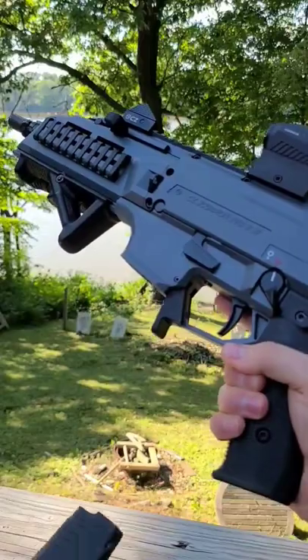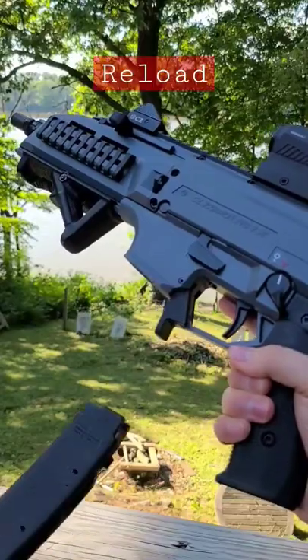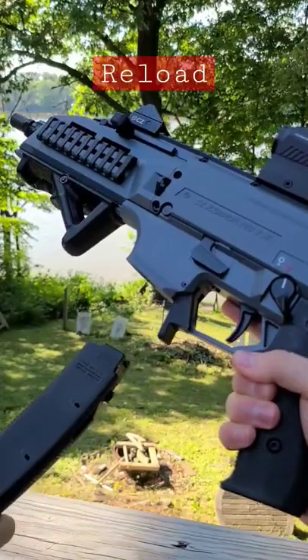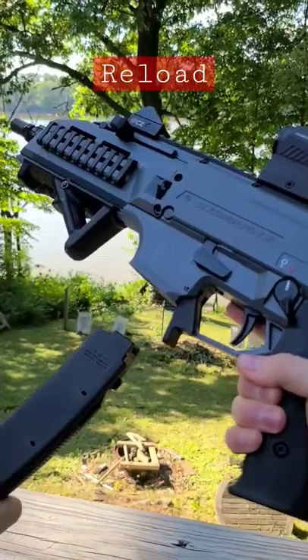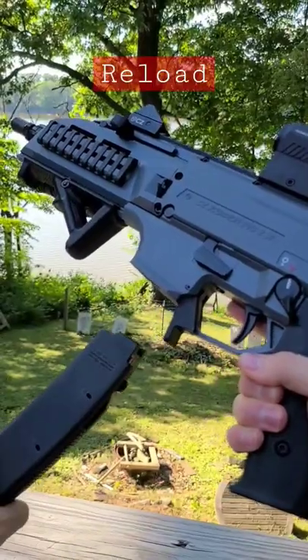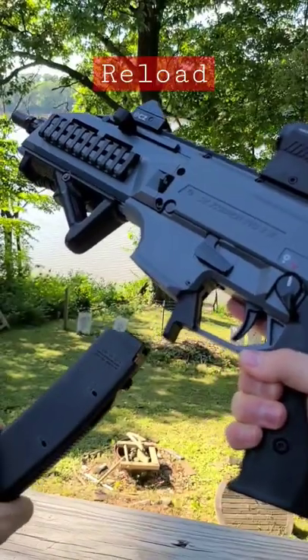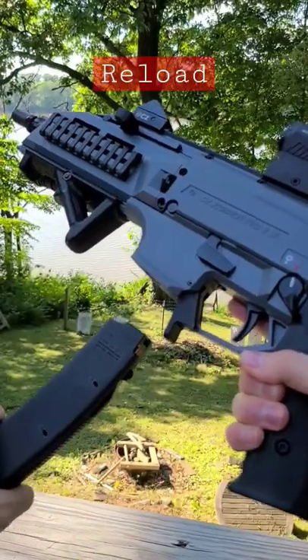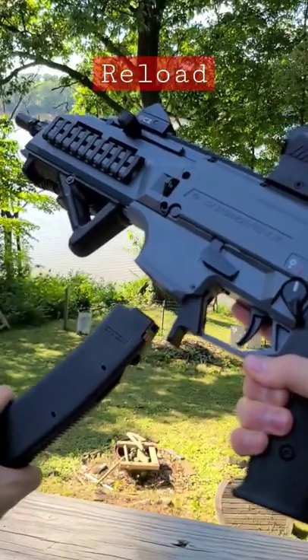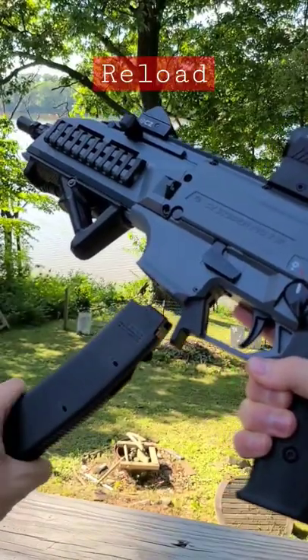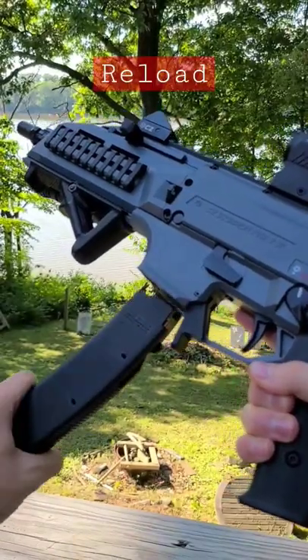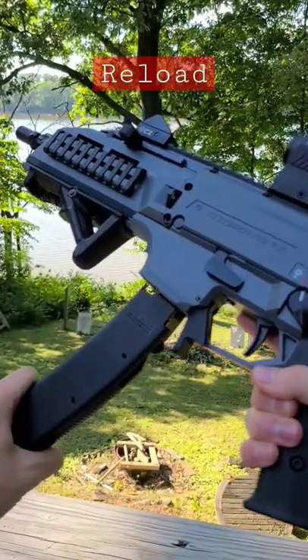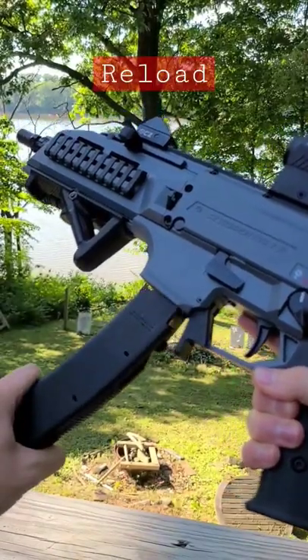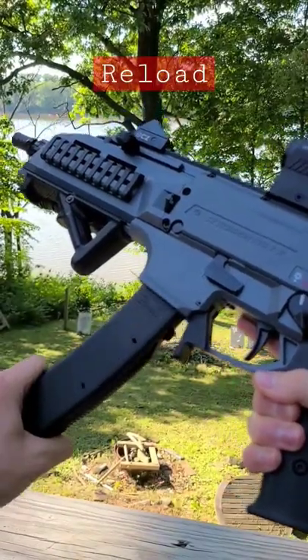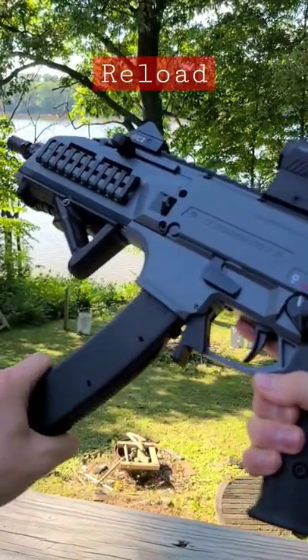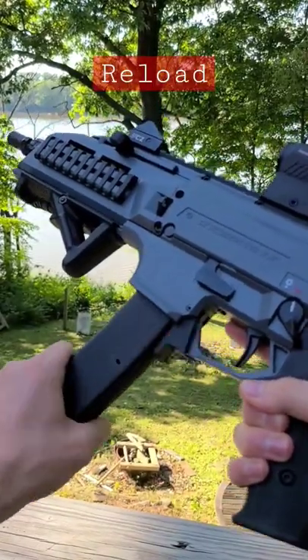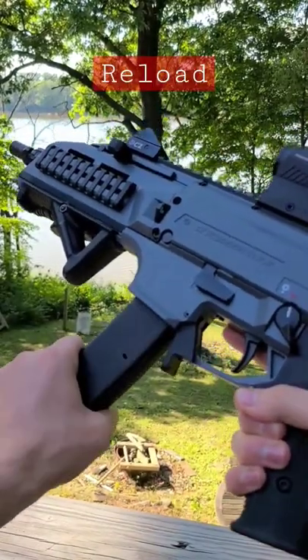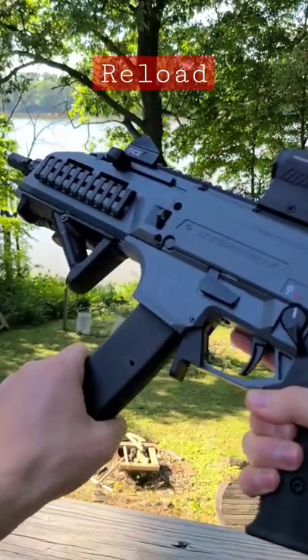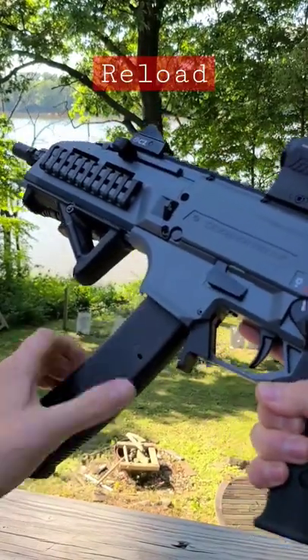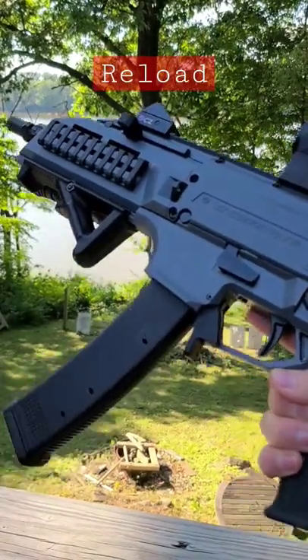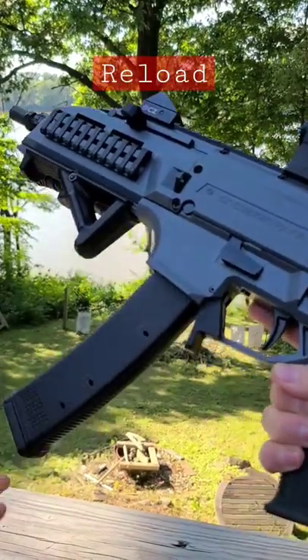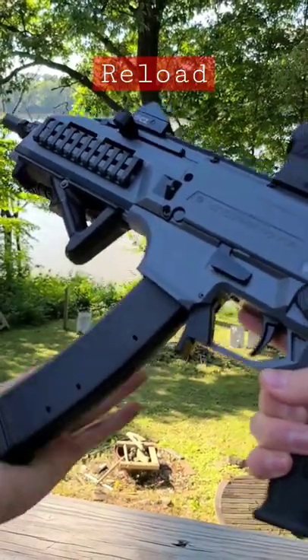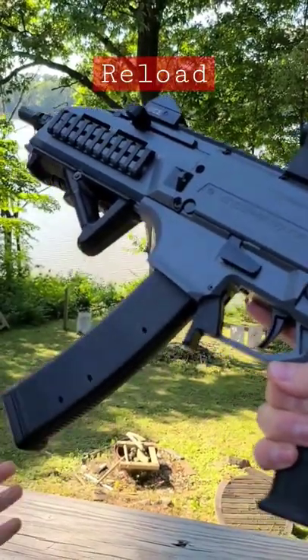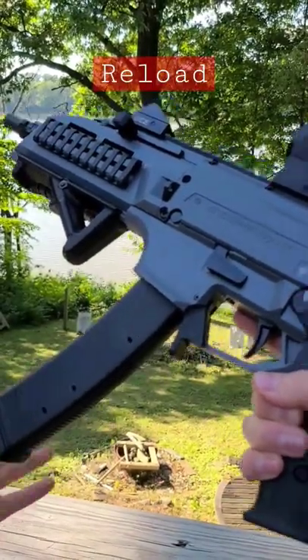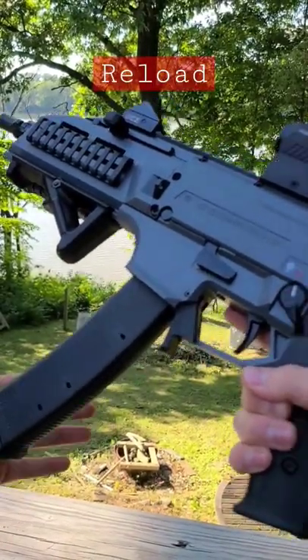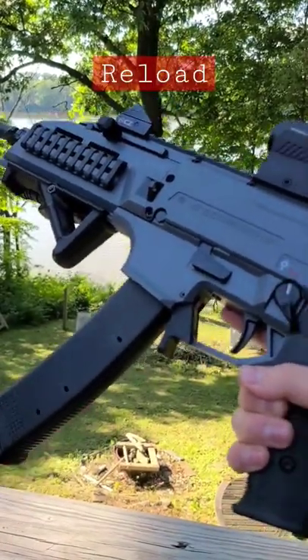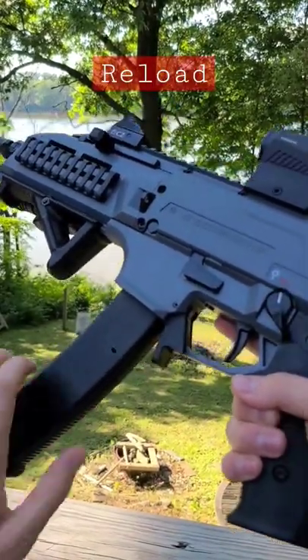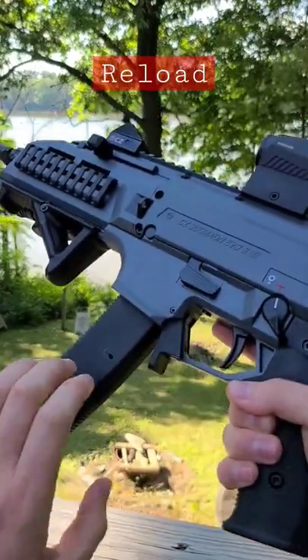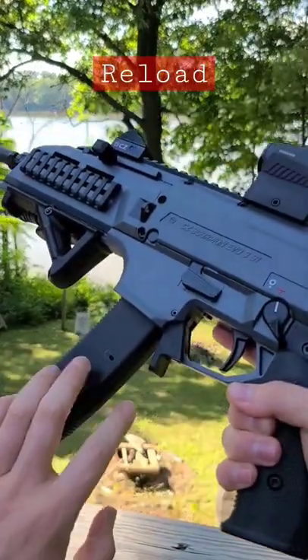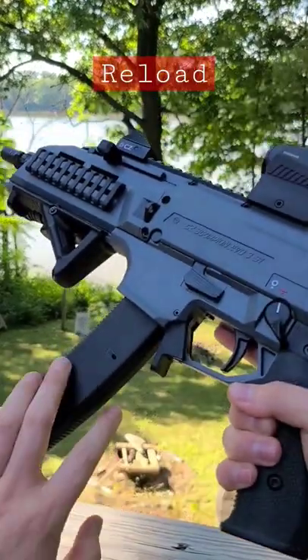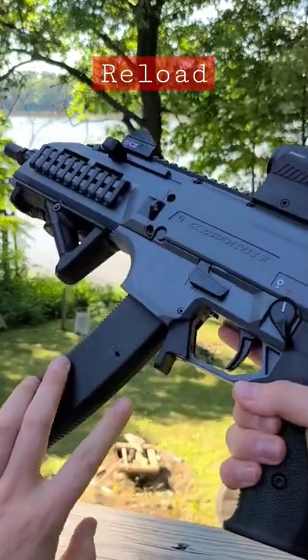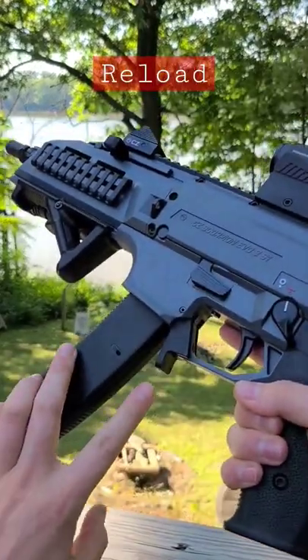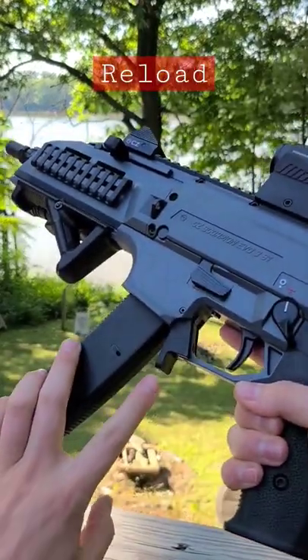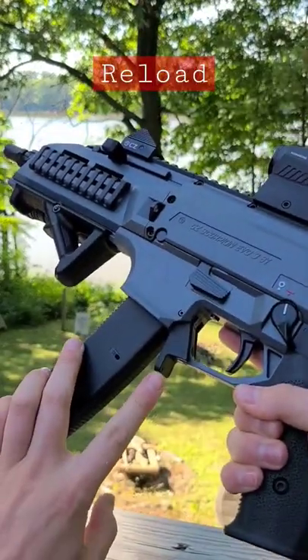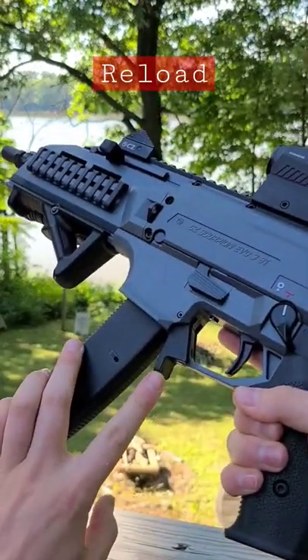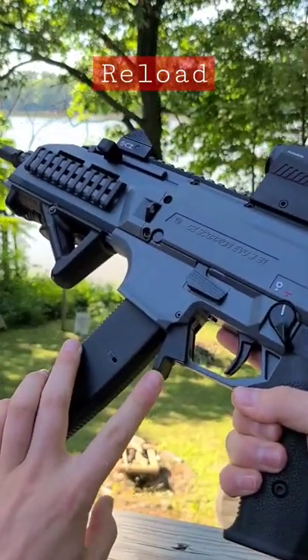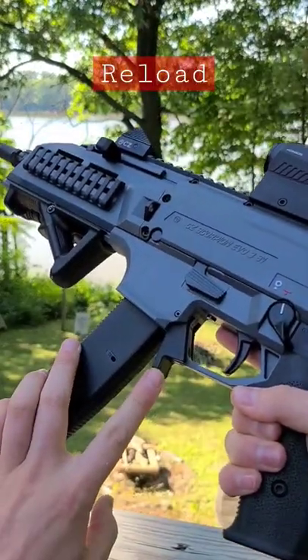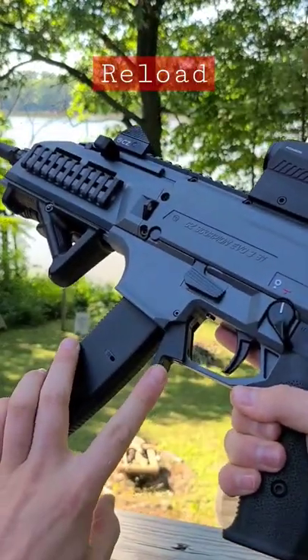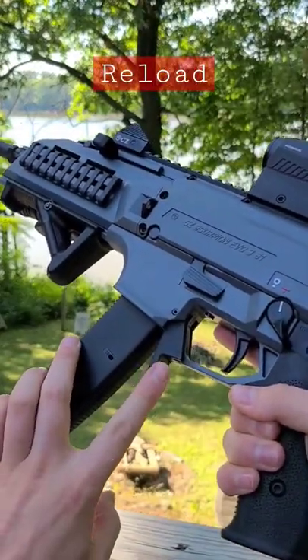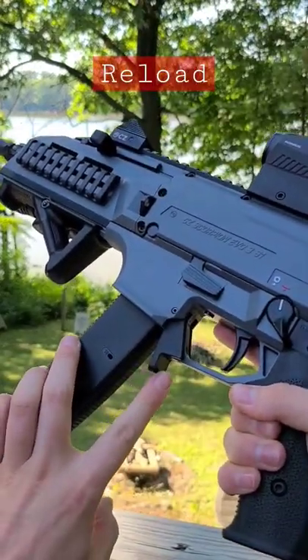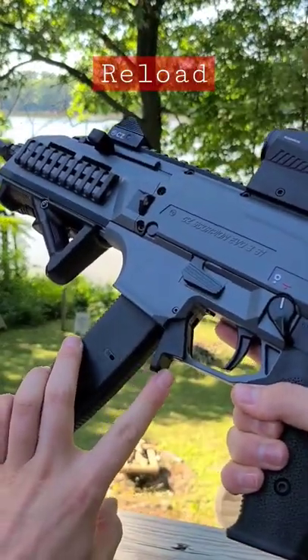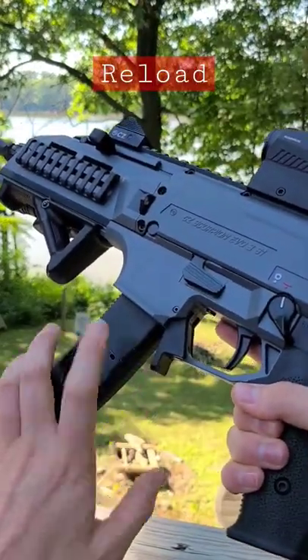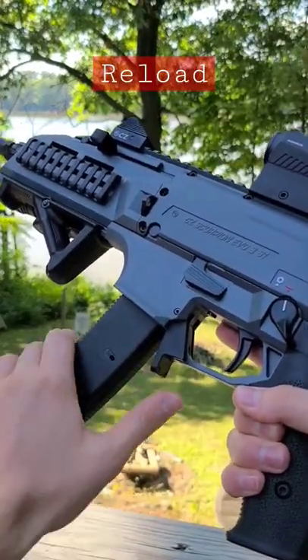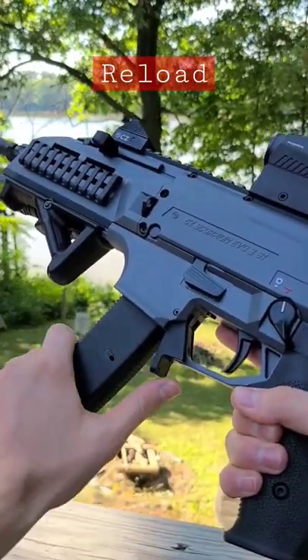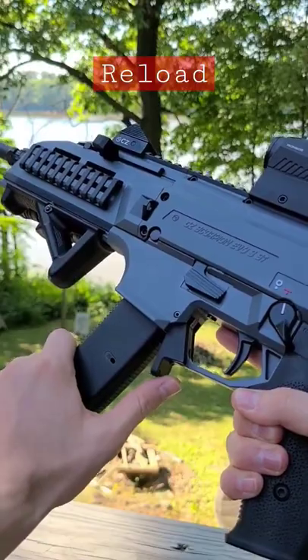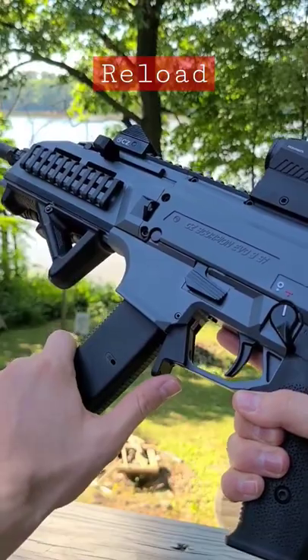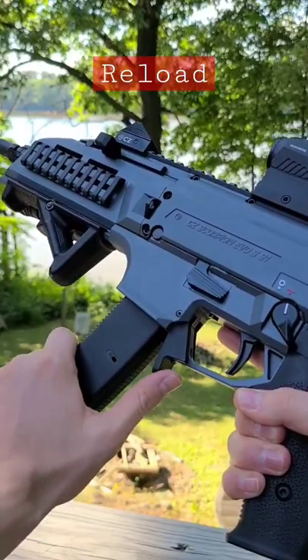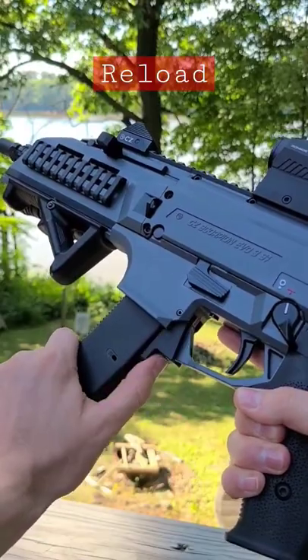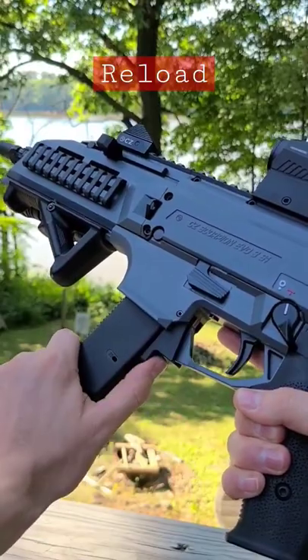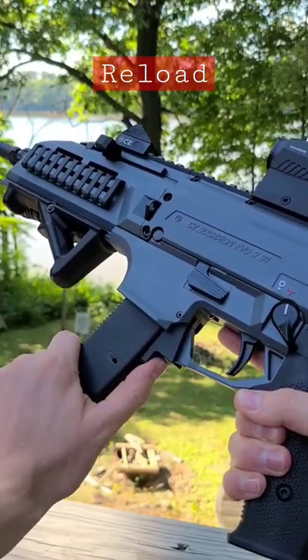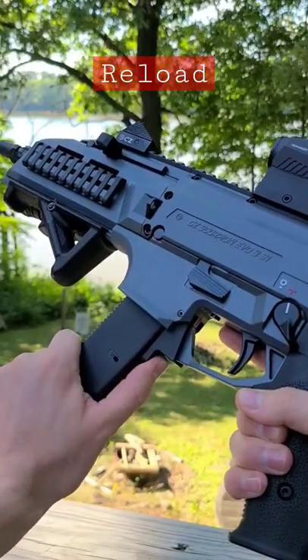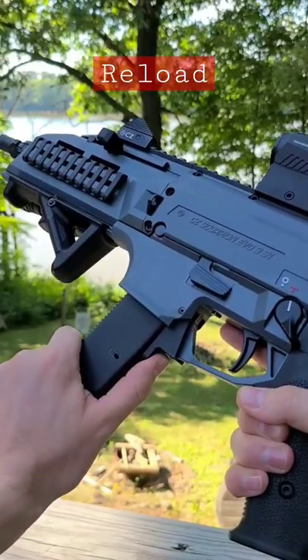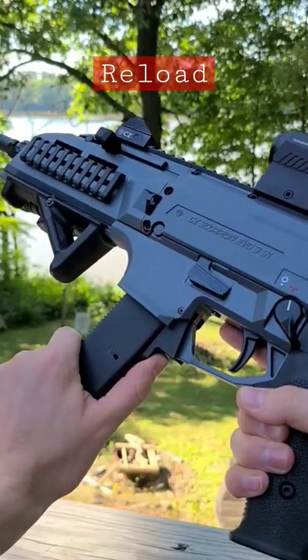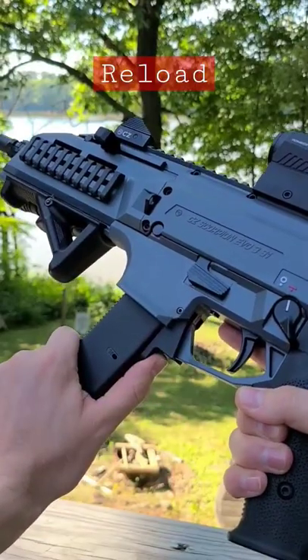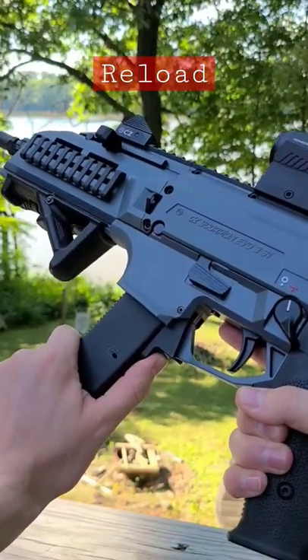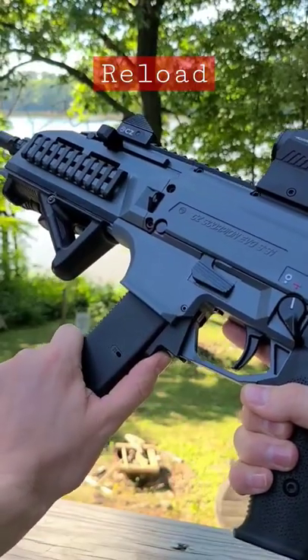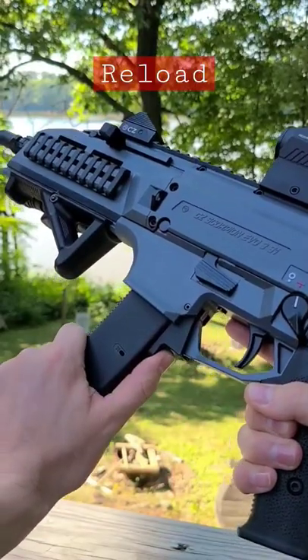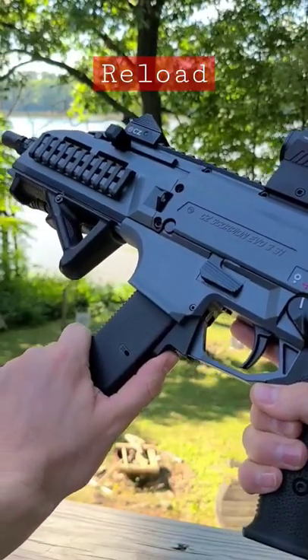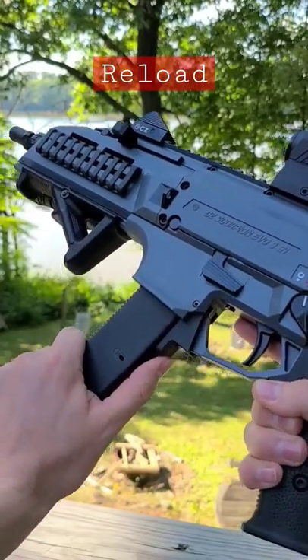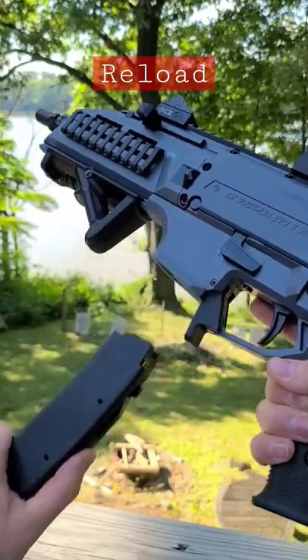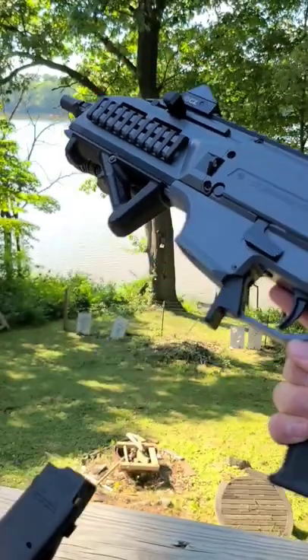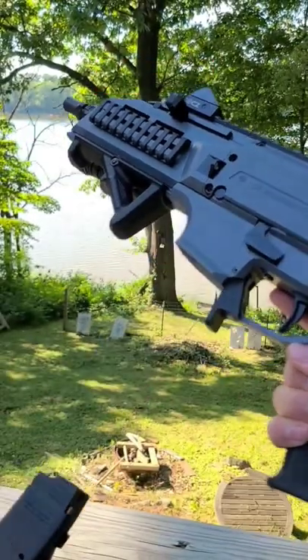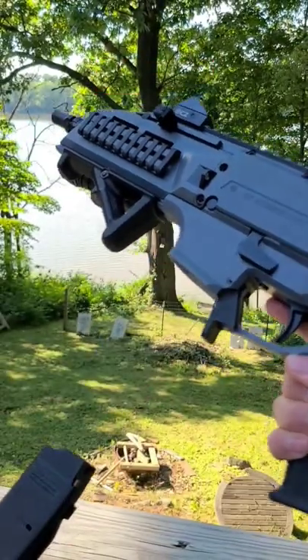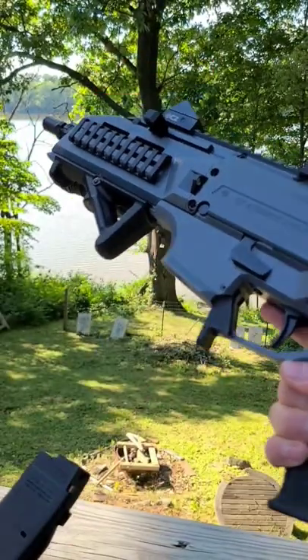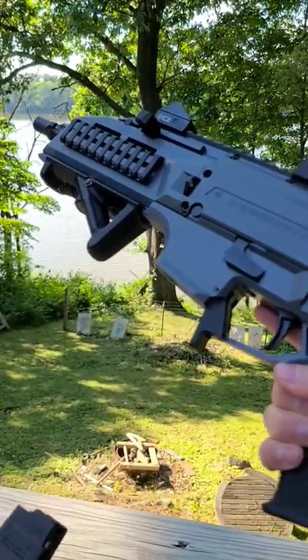To load a magazine, all you have to do is shove it in until it clicks. And to take out the magazine, you use this paddle — push it towards the magazine and pull down.